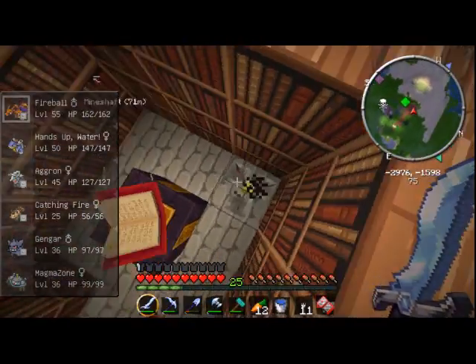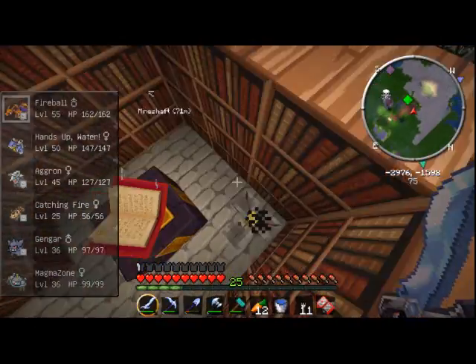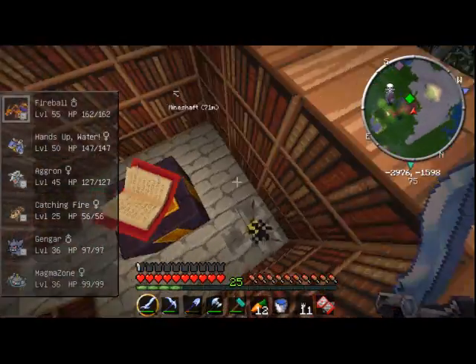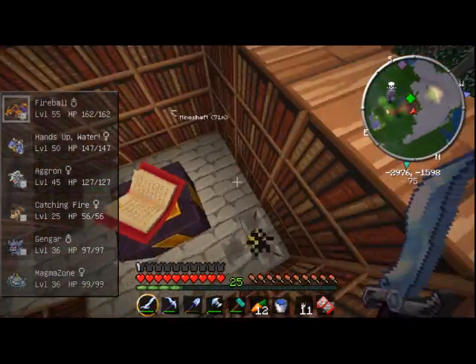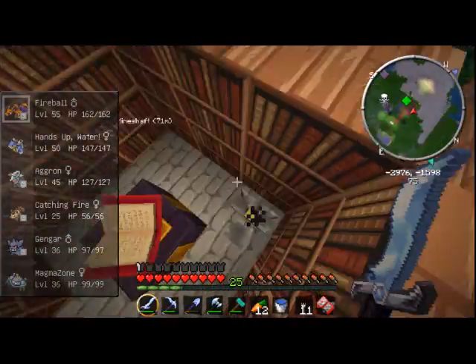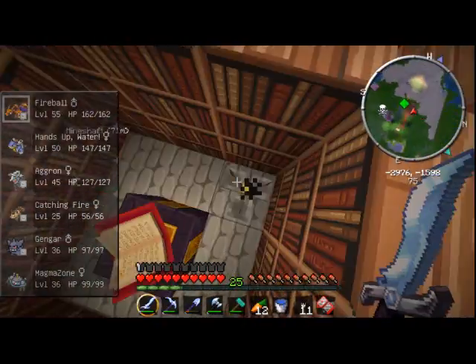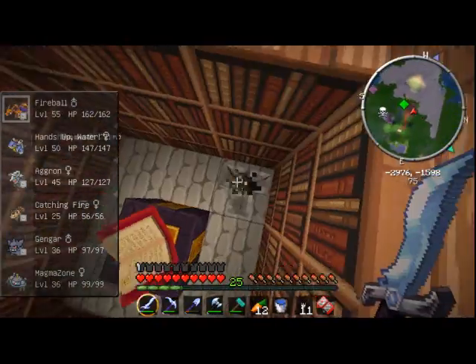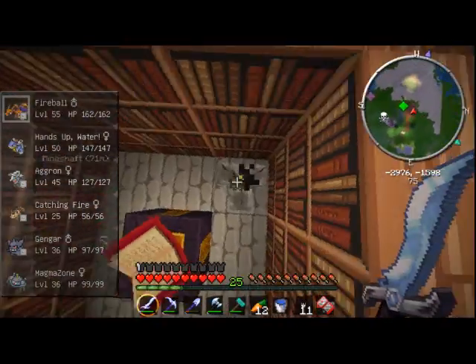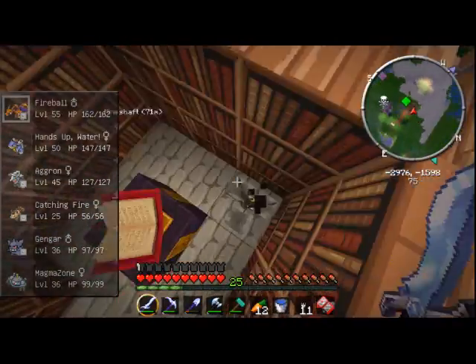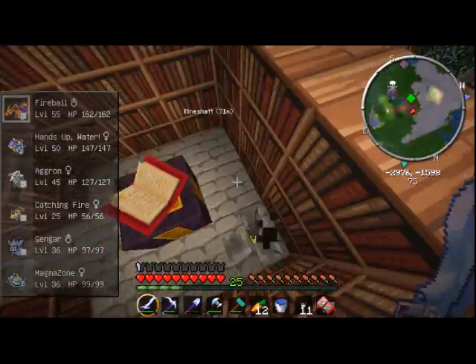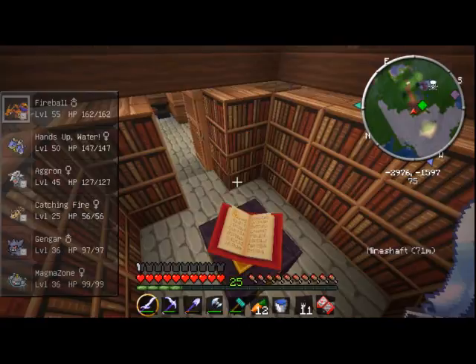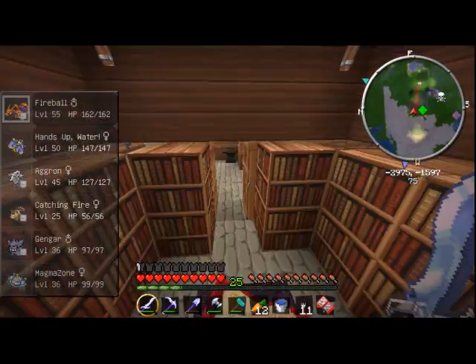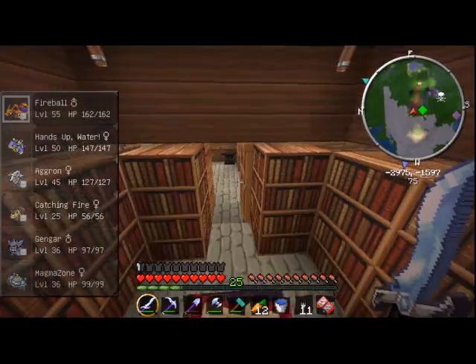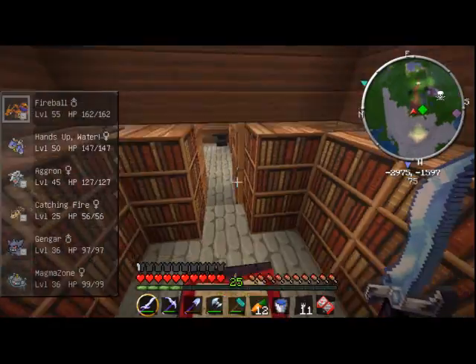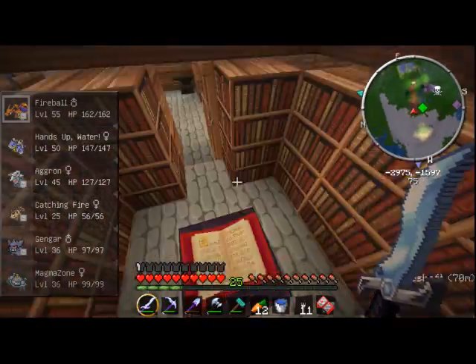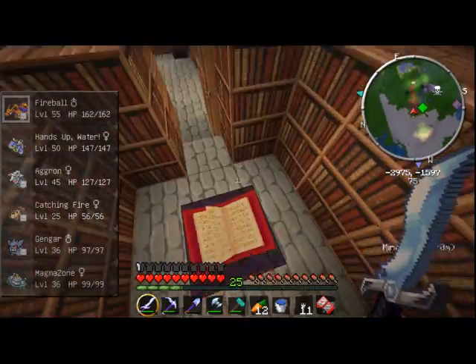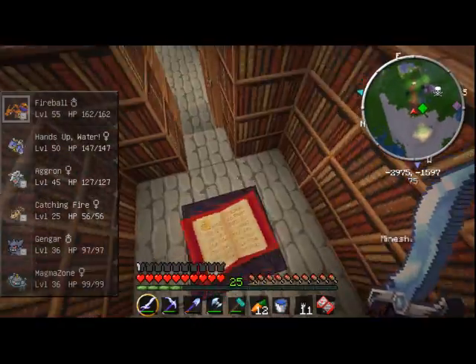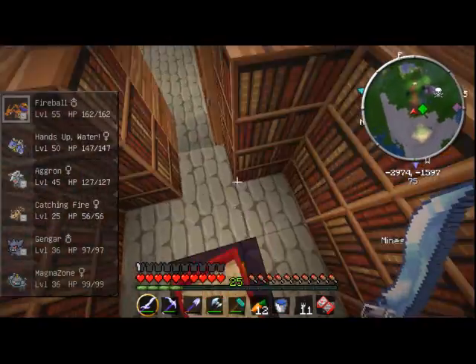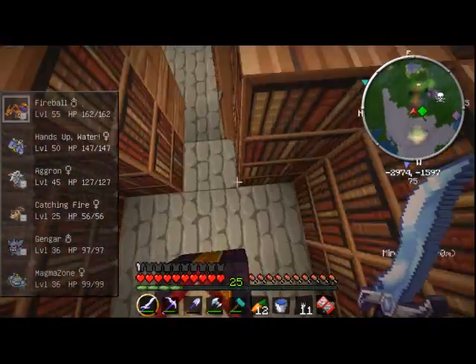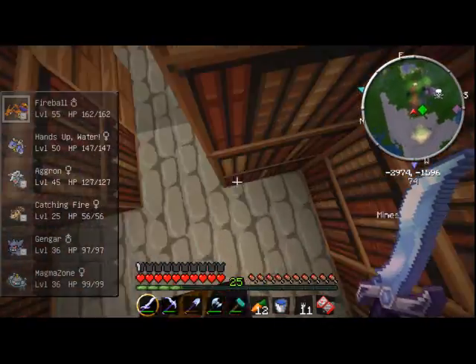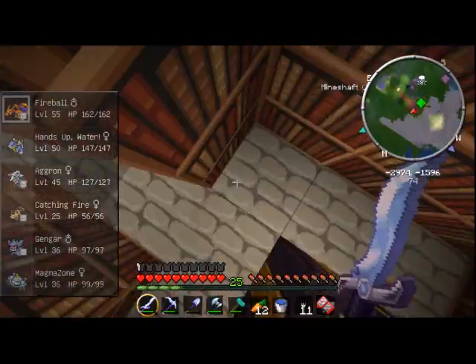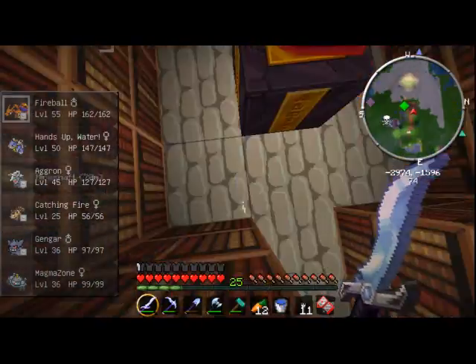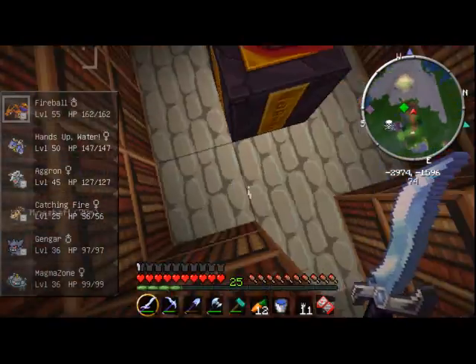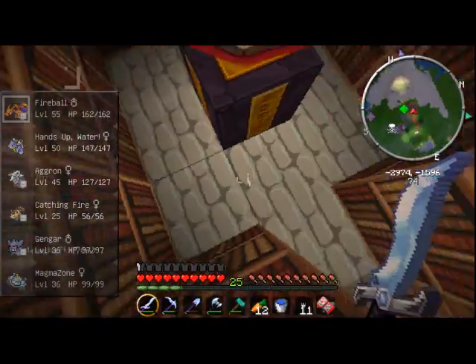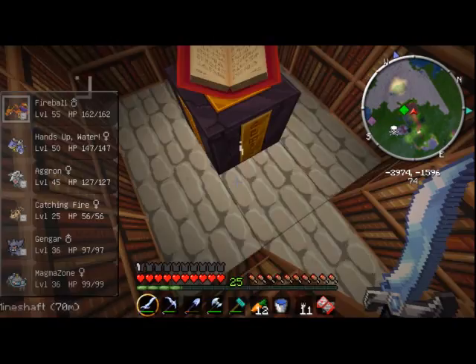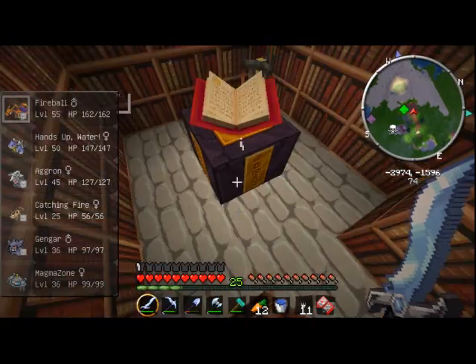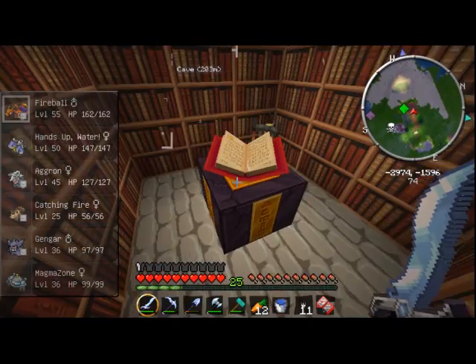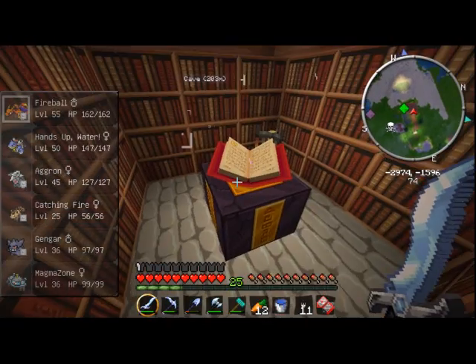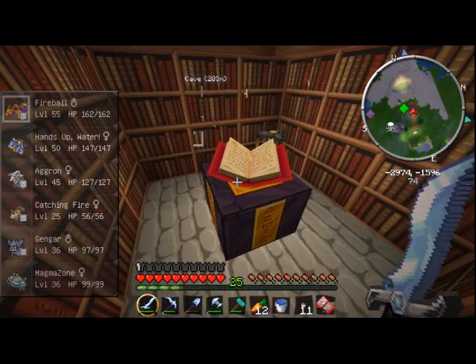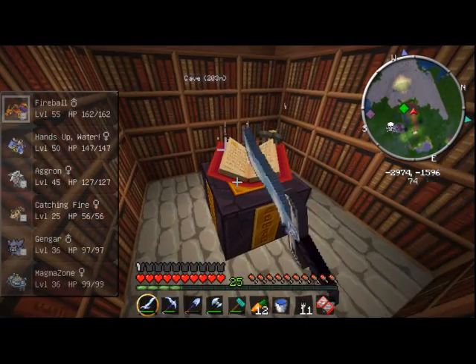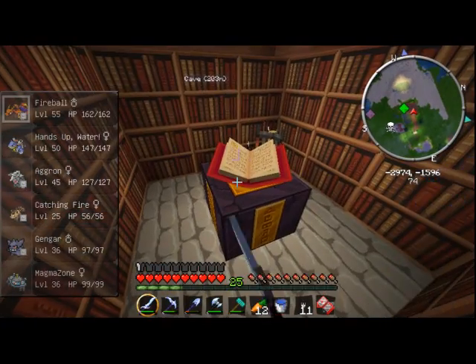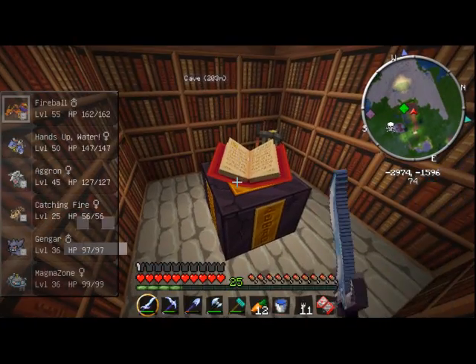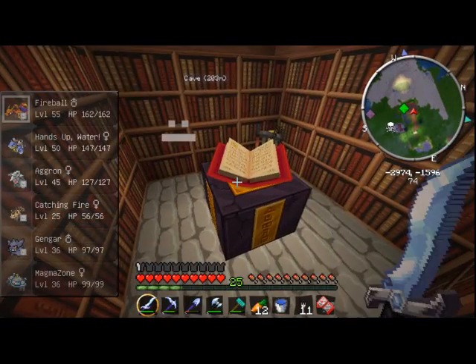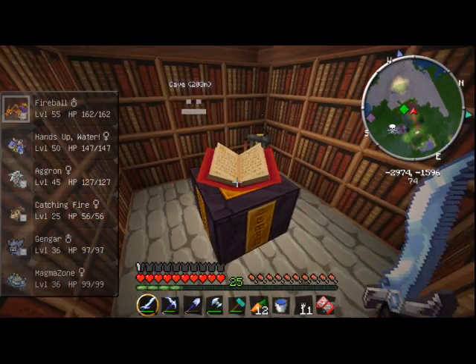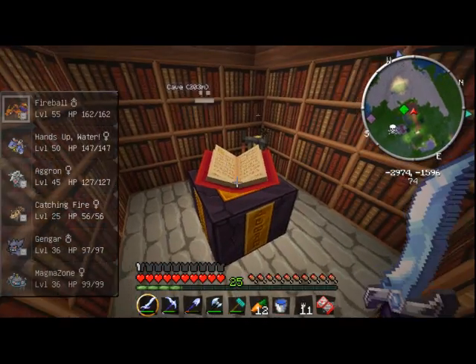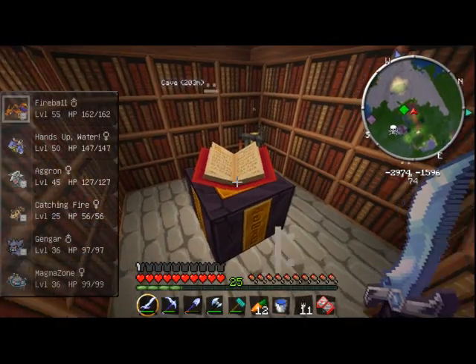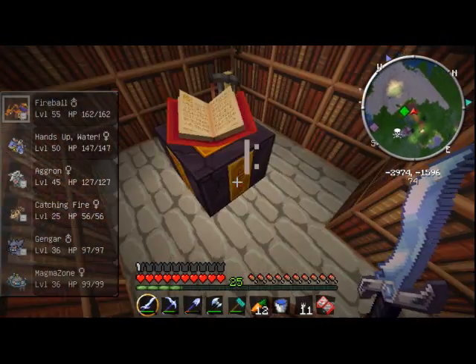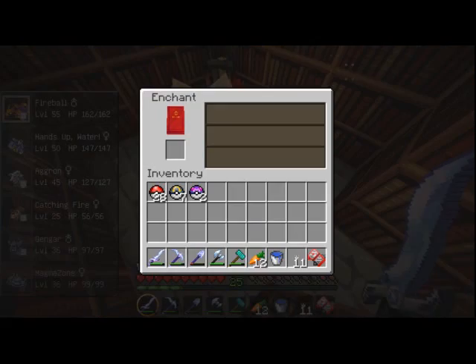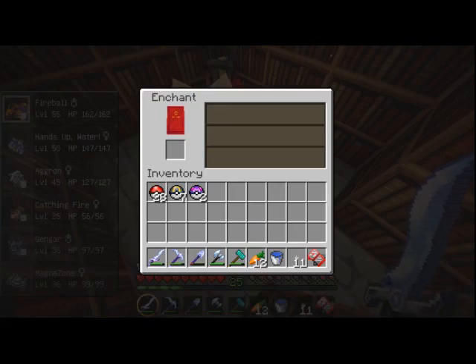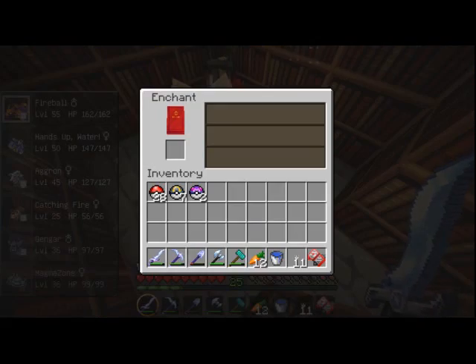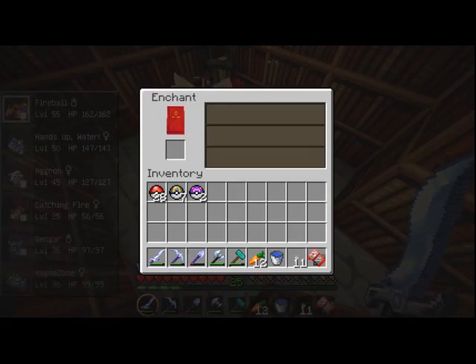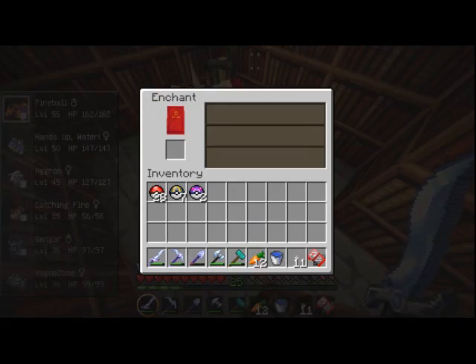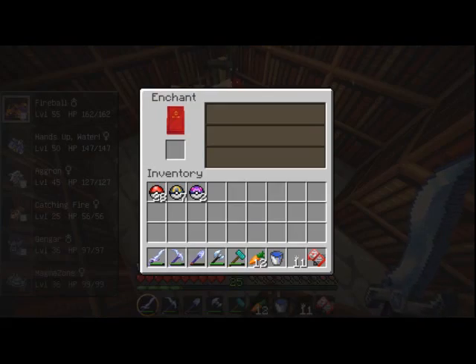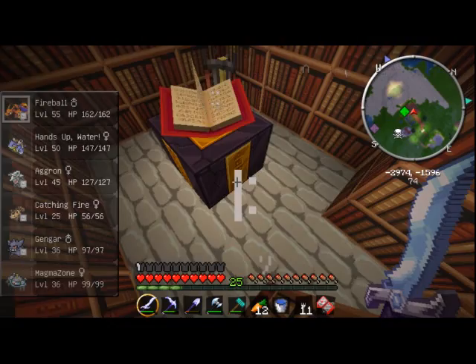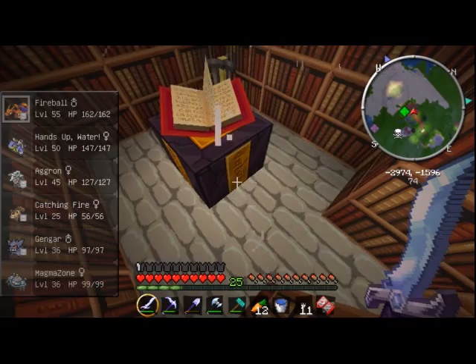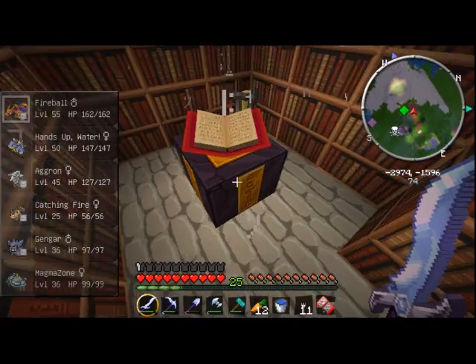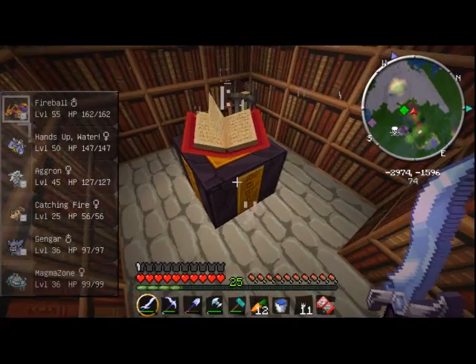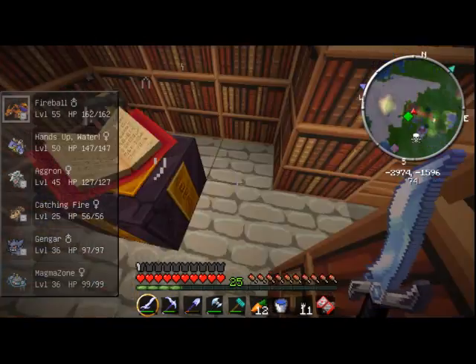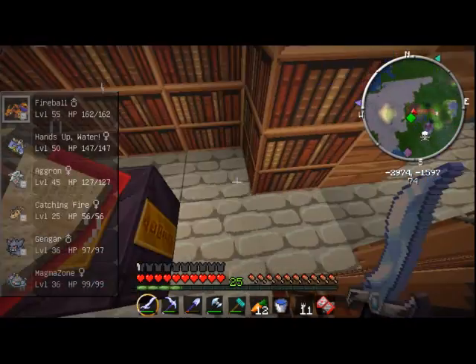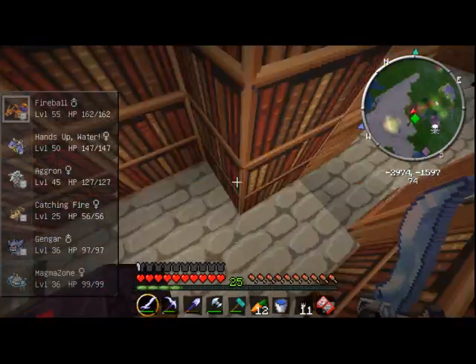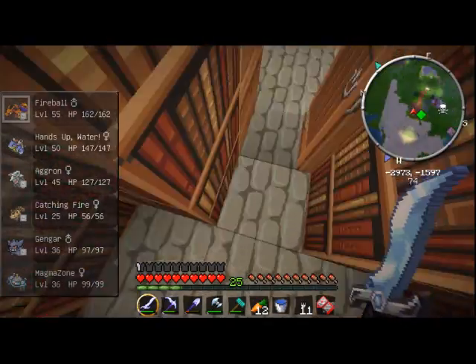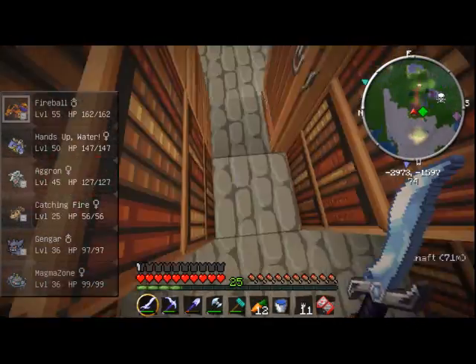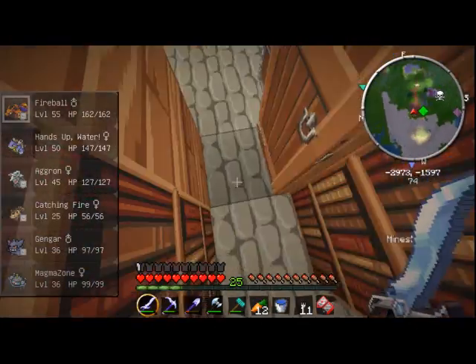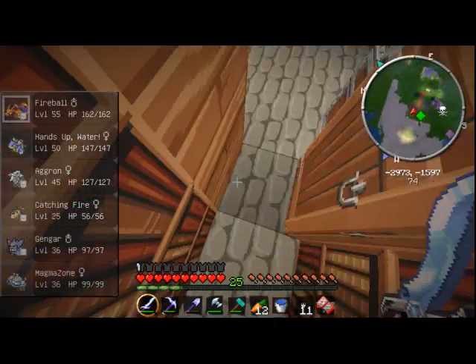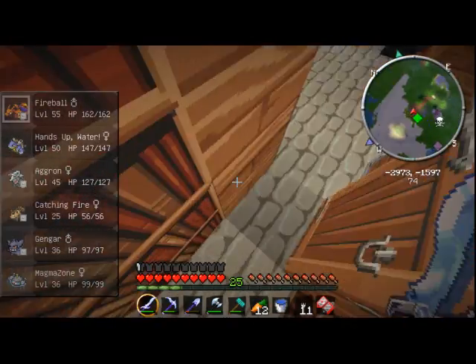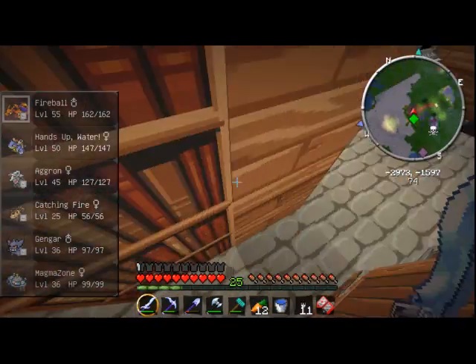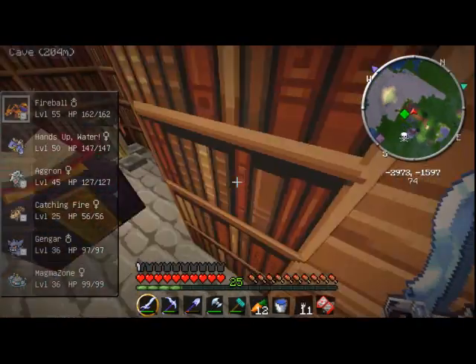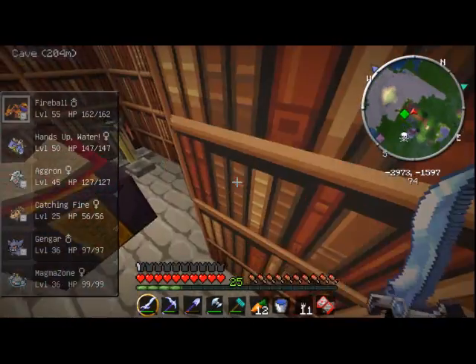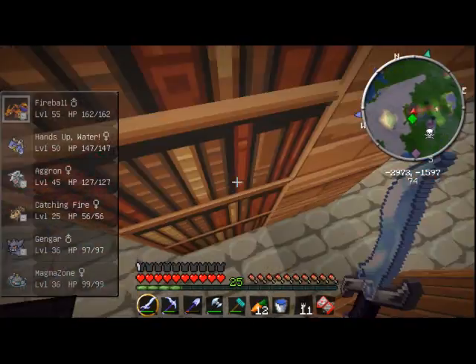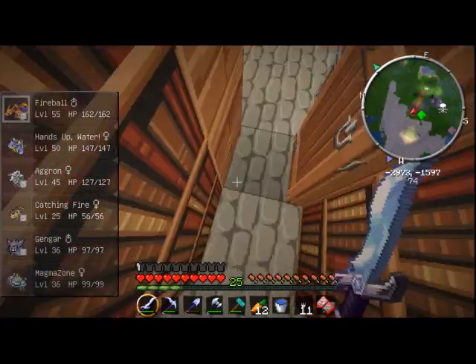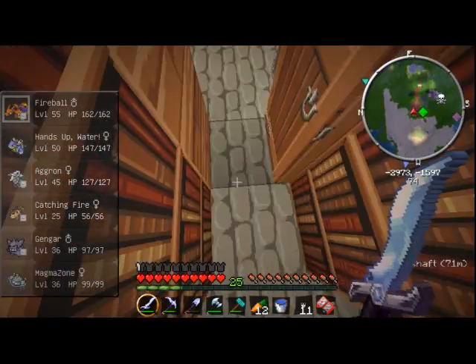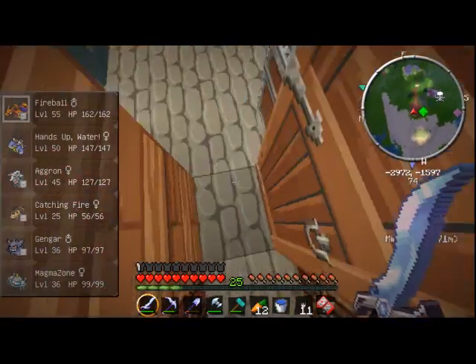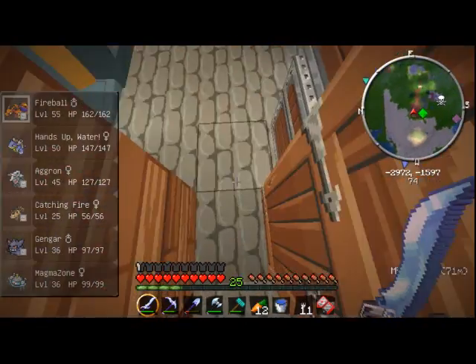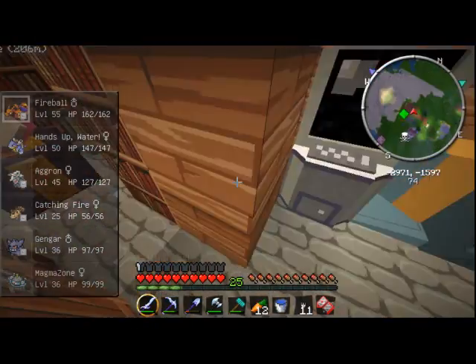We've got a room stand and an enchanting room. We've got the books around it, so it should be pretty cool in terms of enchanting.